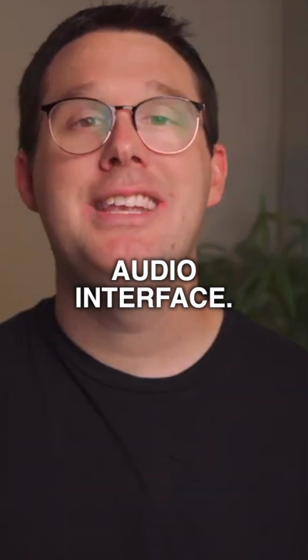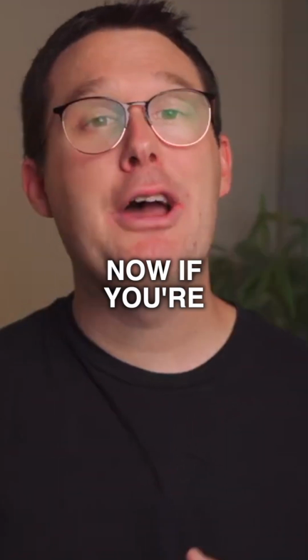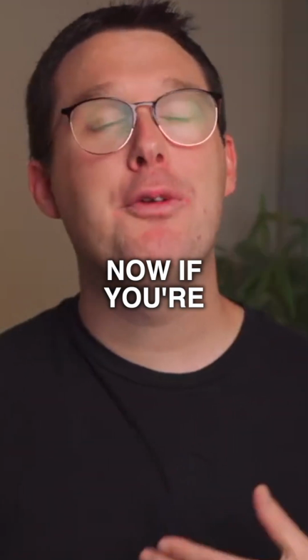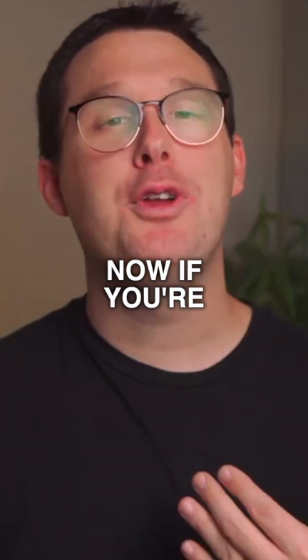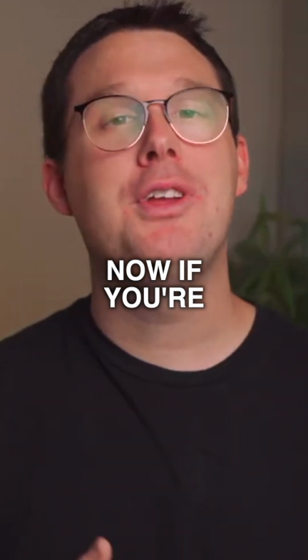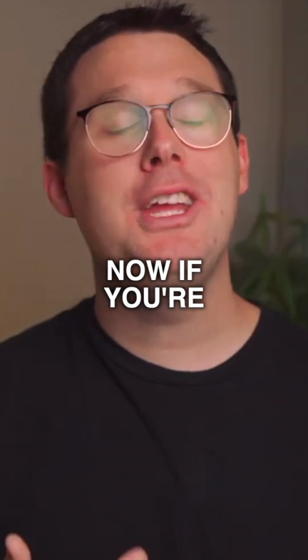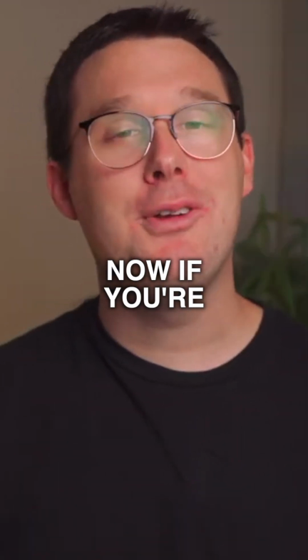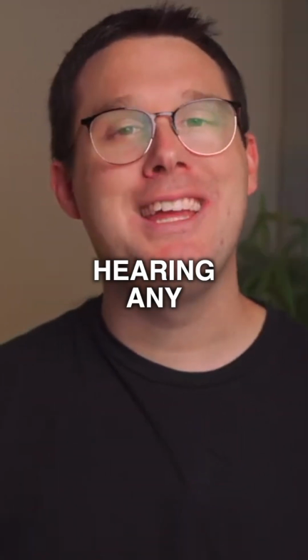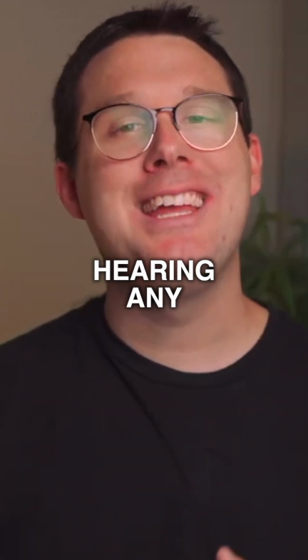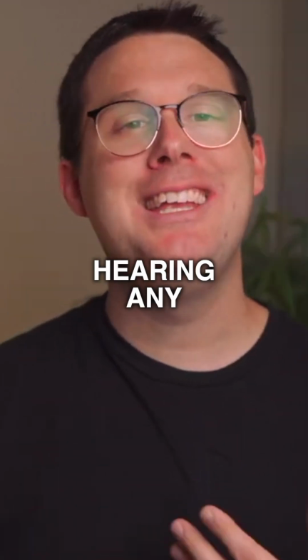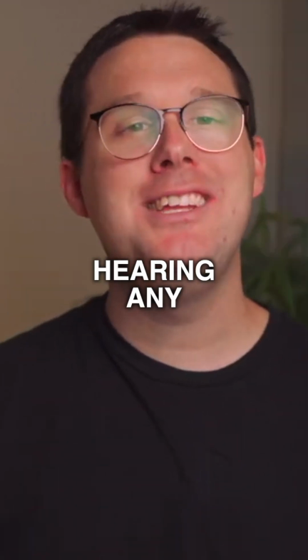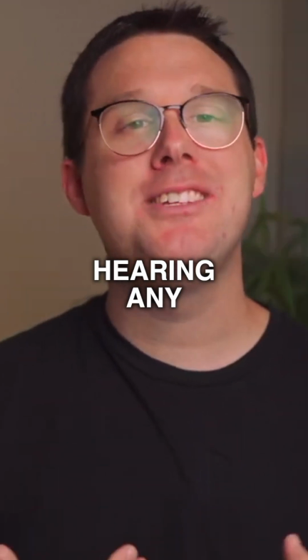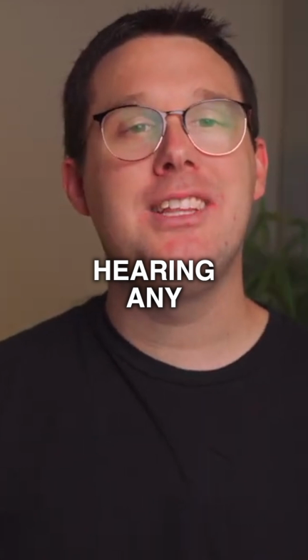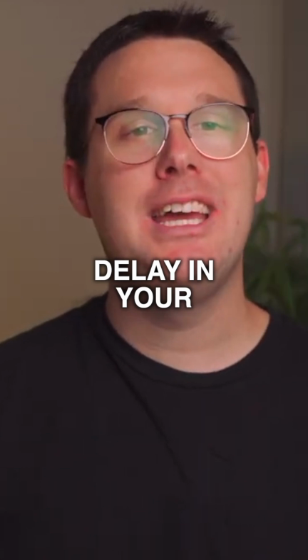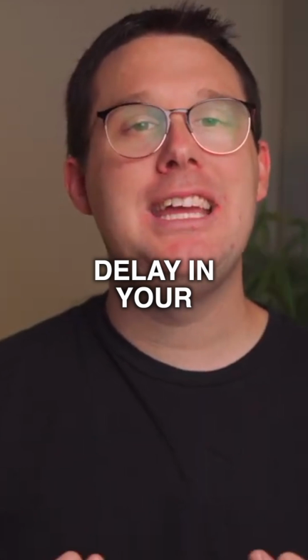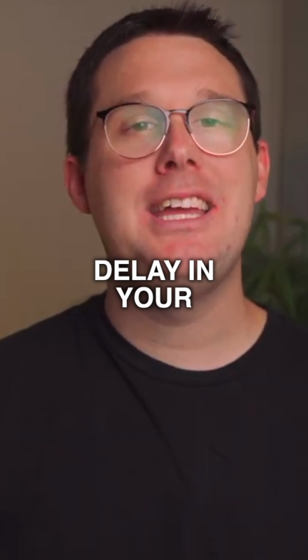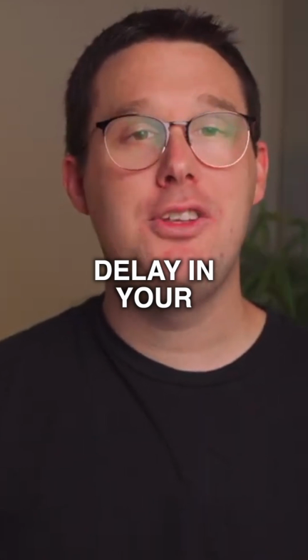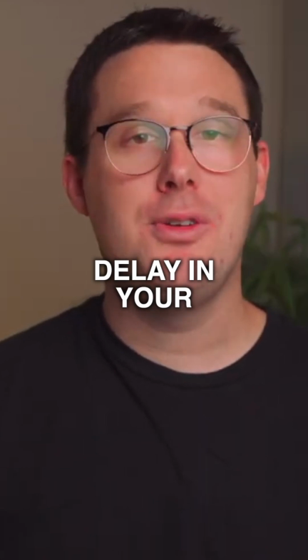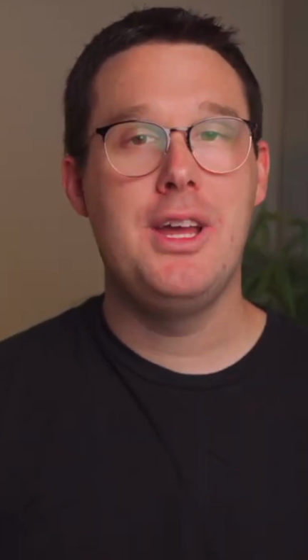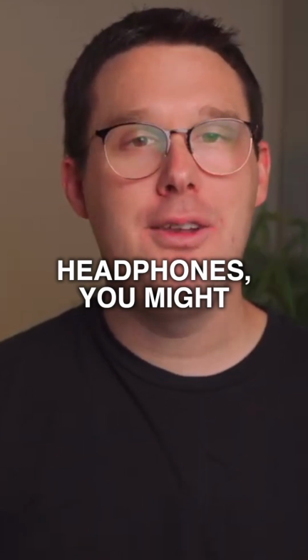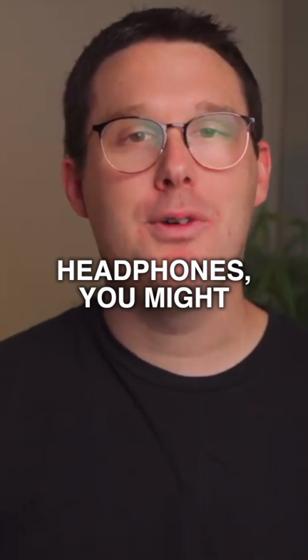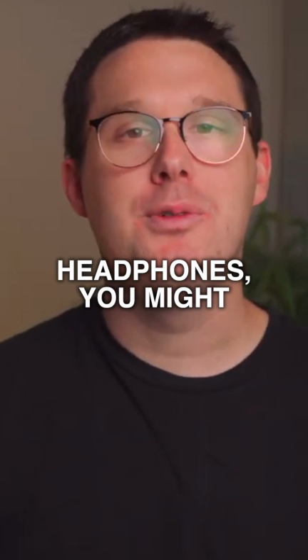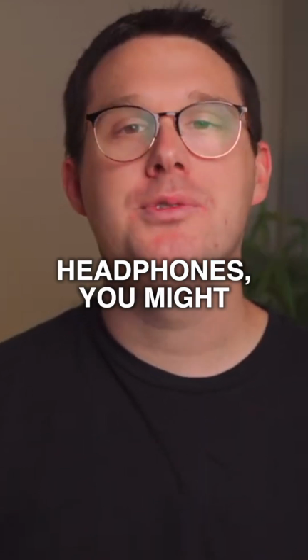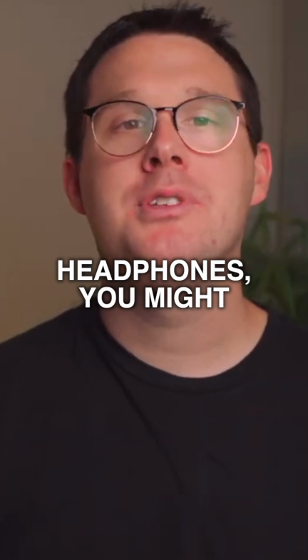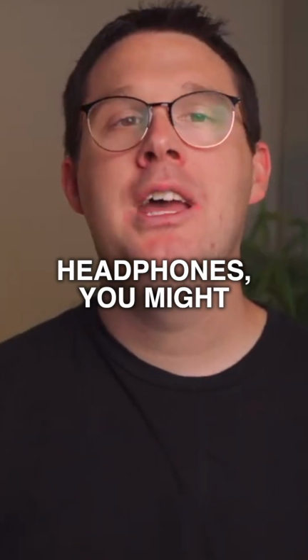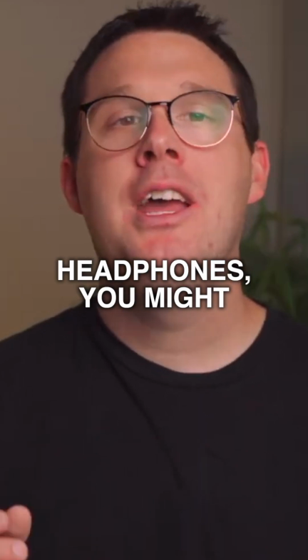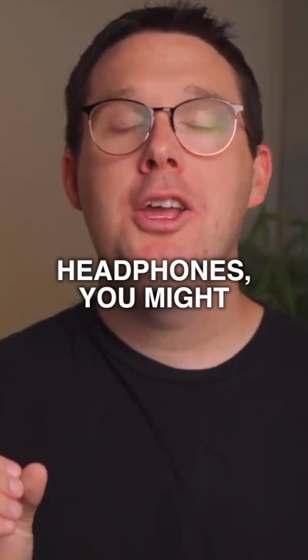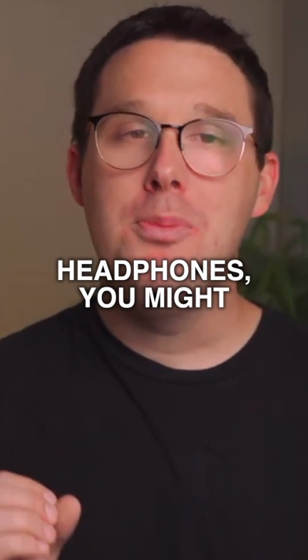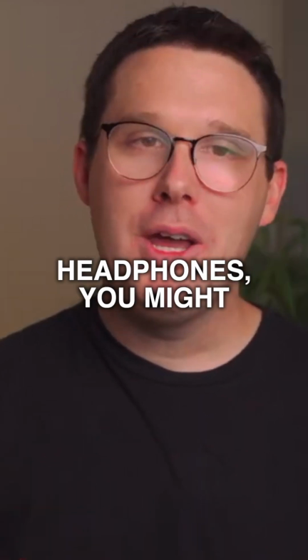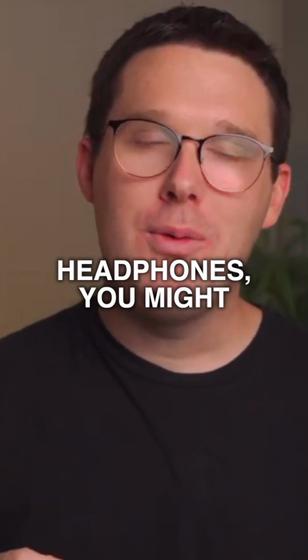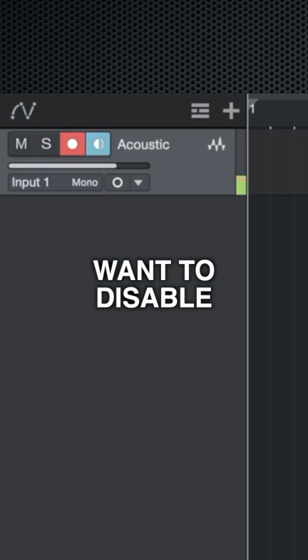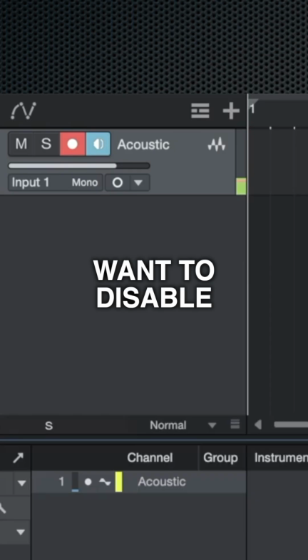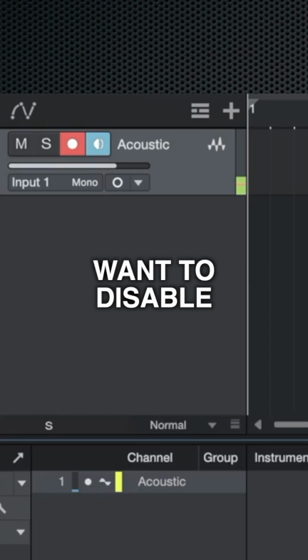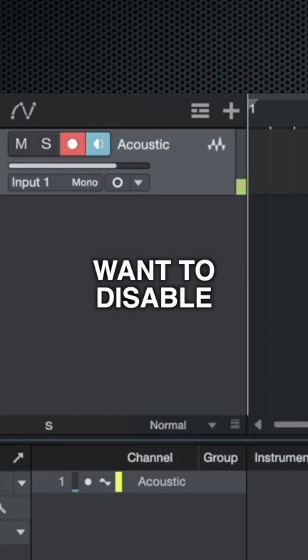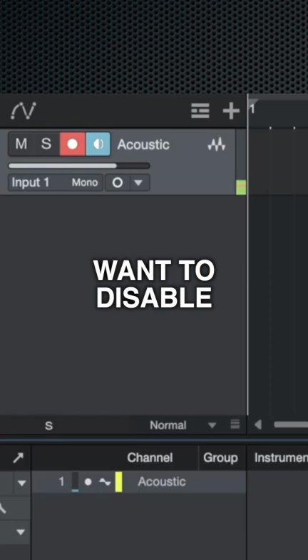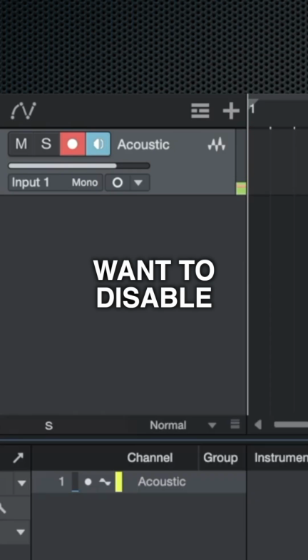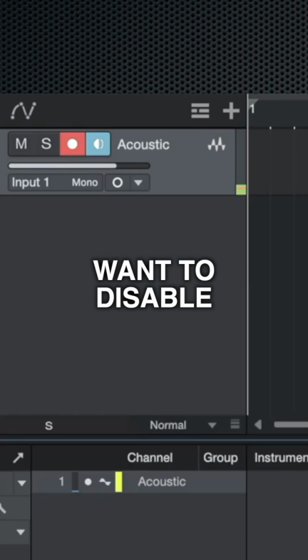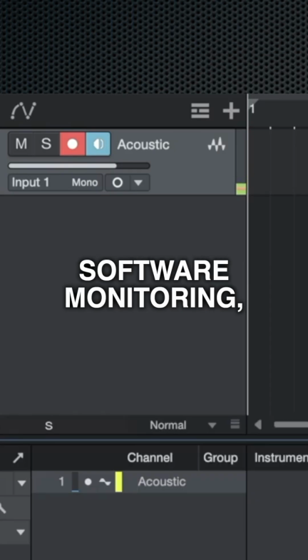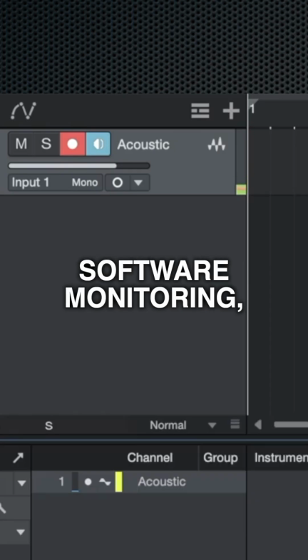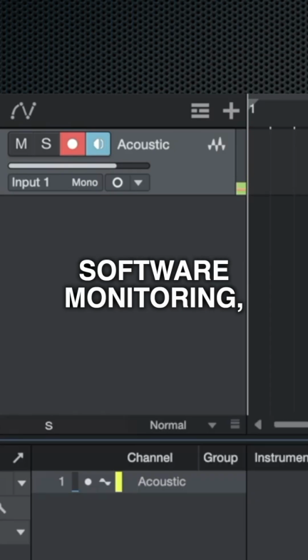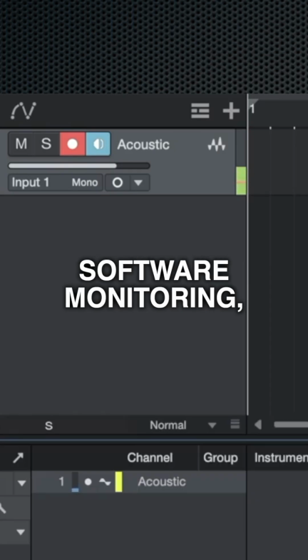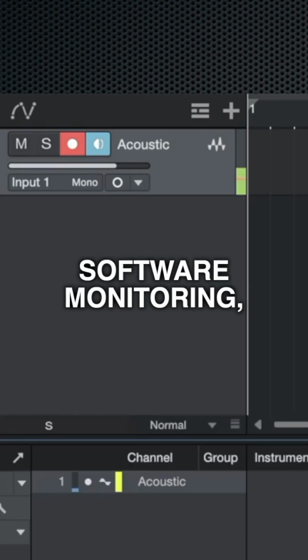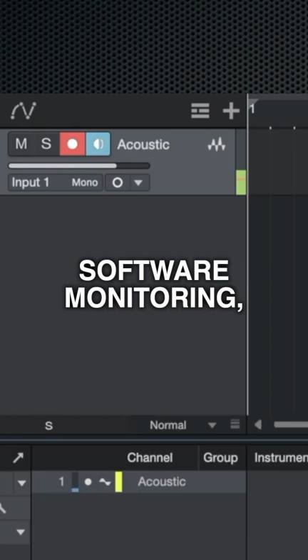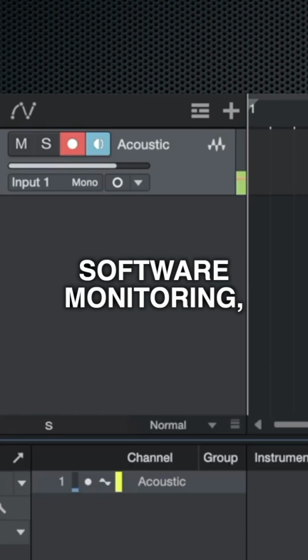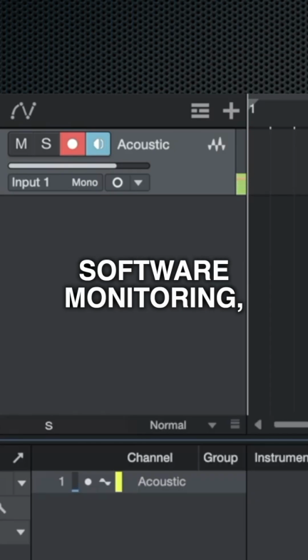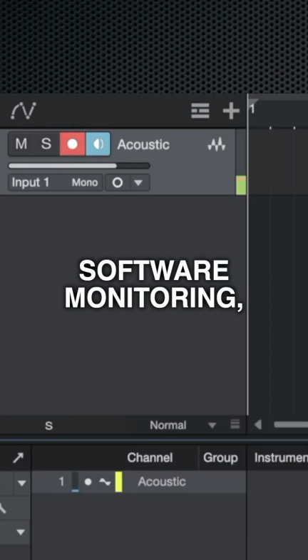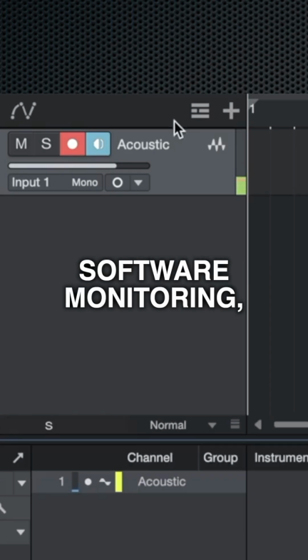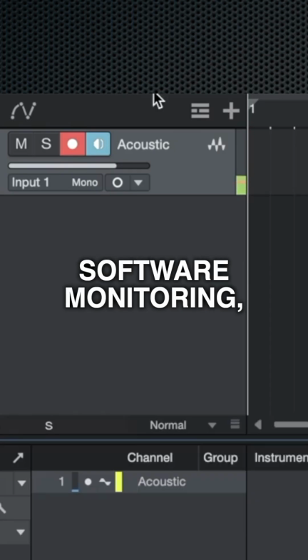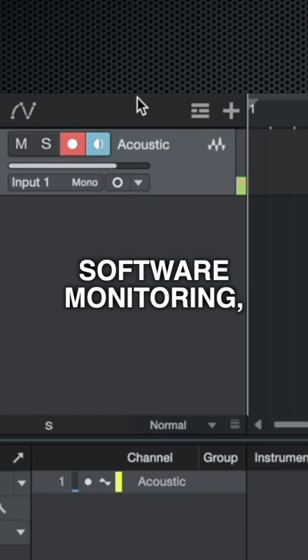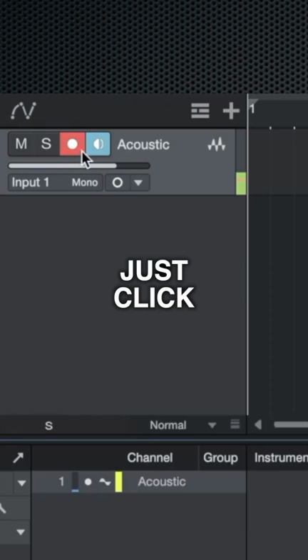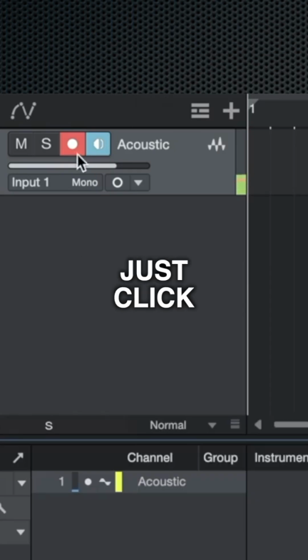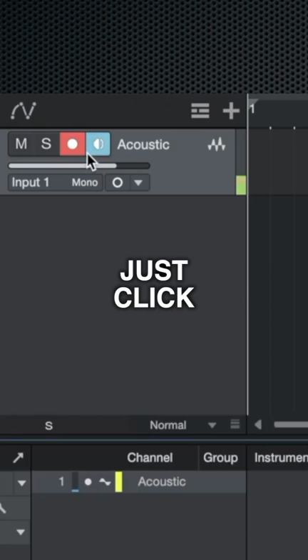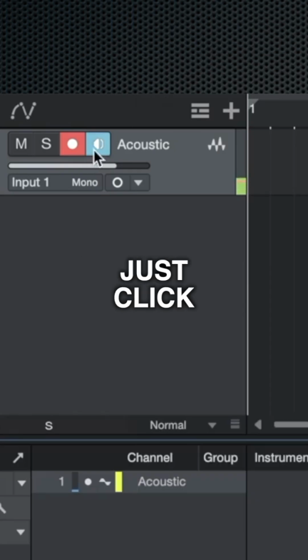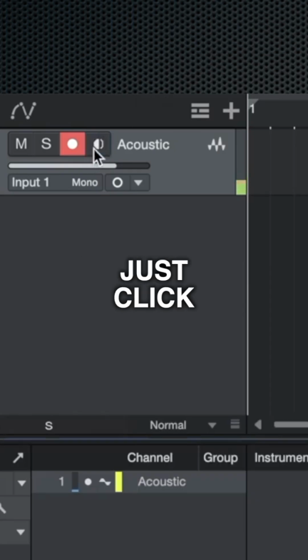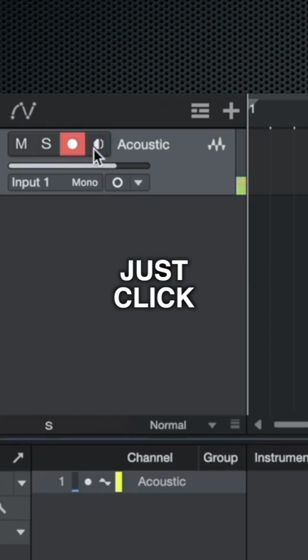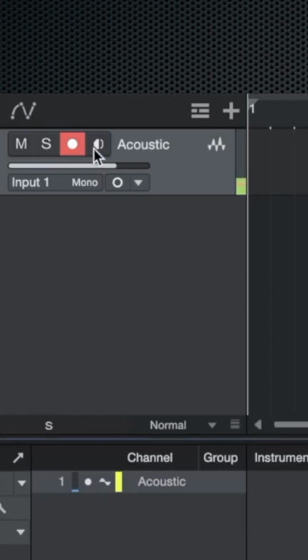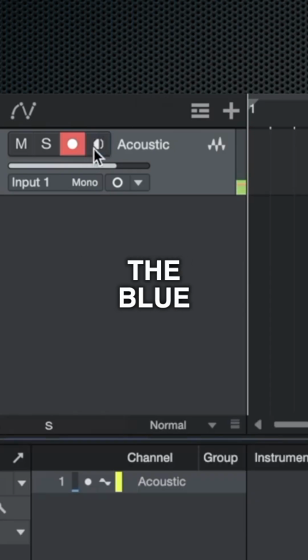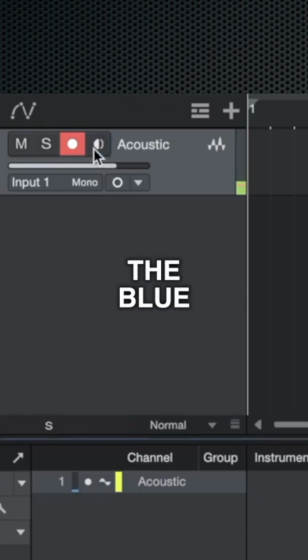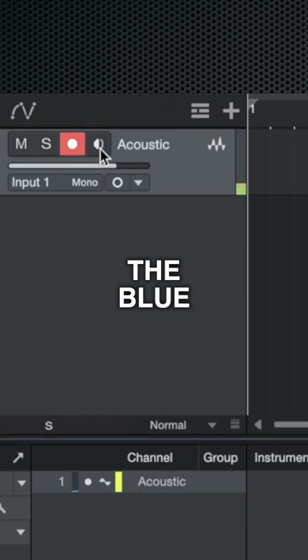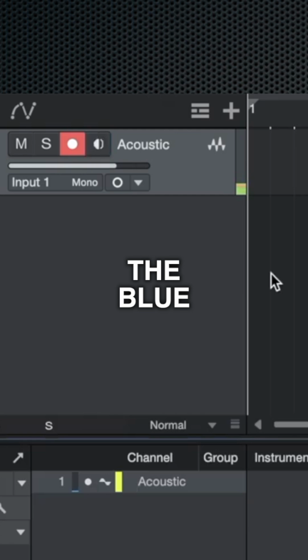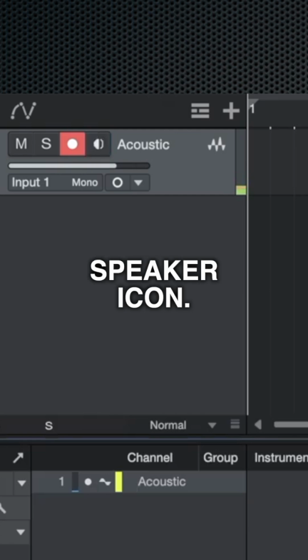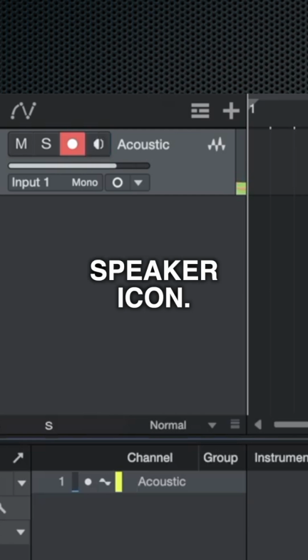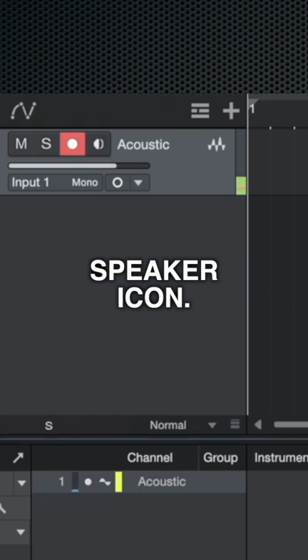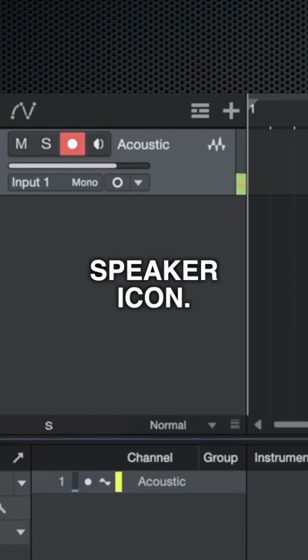If you're hearing any delay in your headphones, you might want to disable software monitoring. Just click the blue speaker icon.